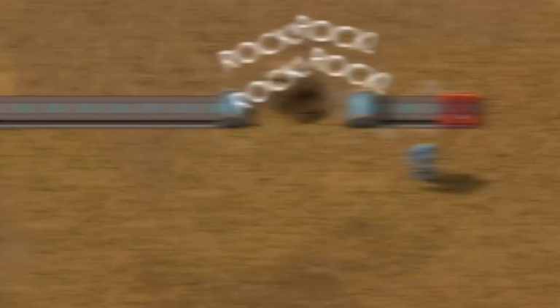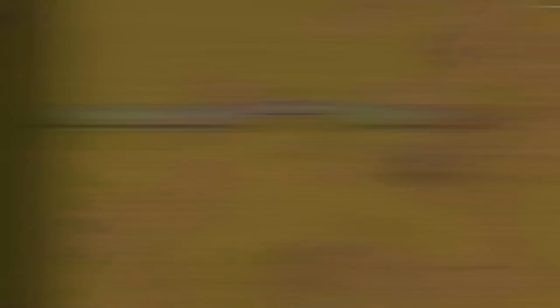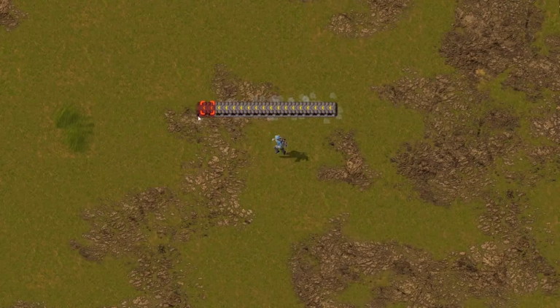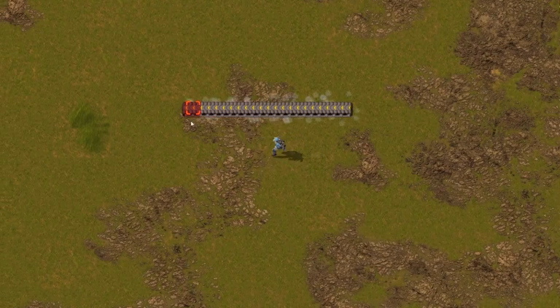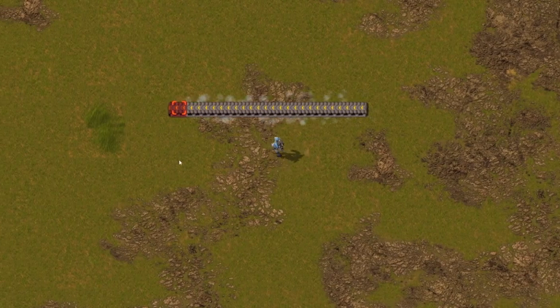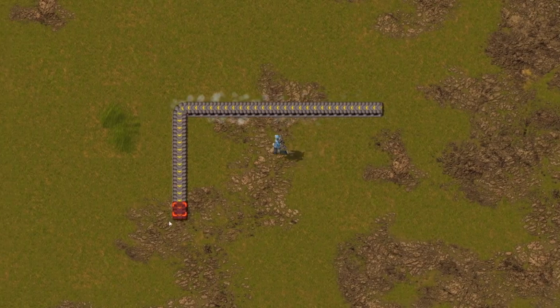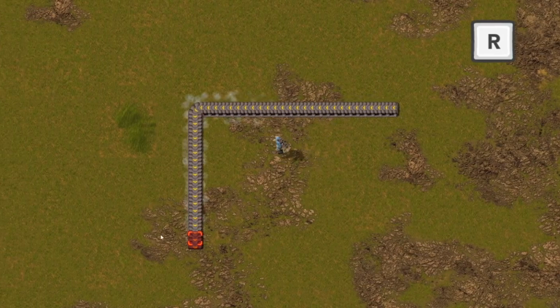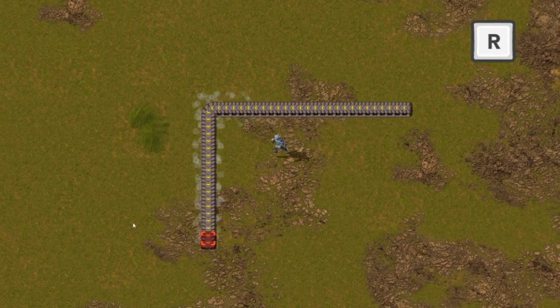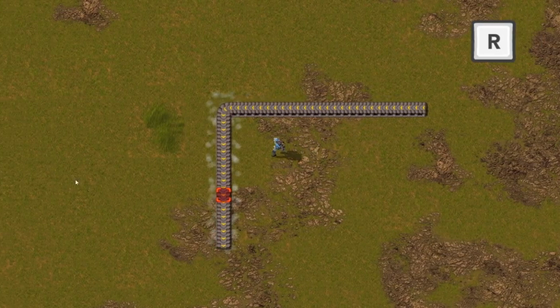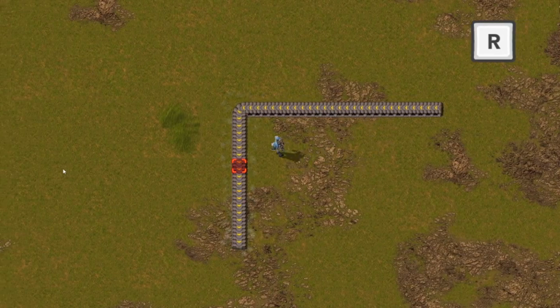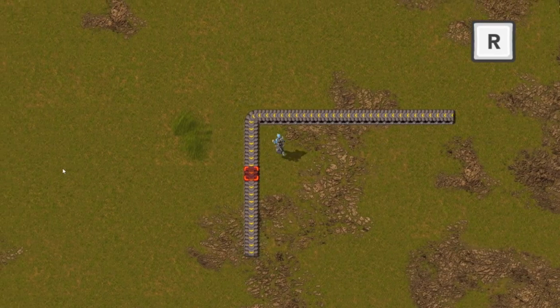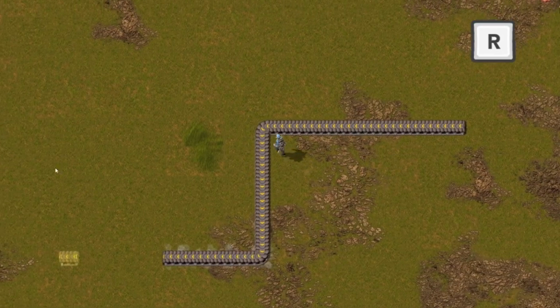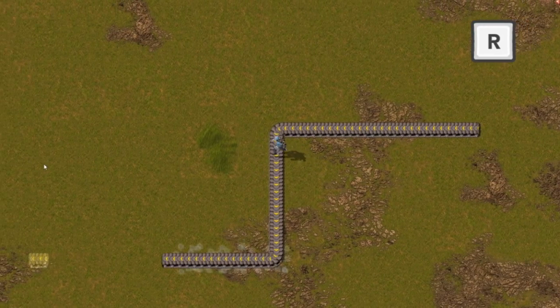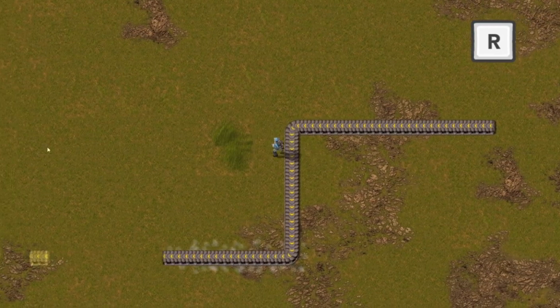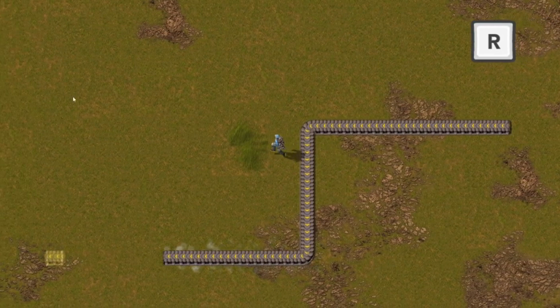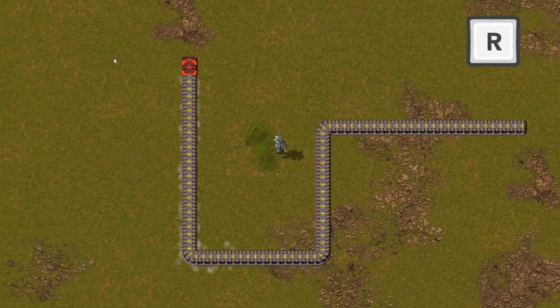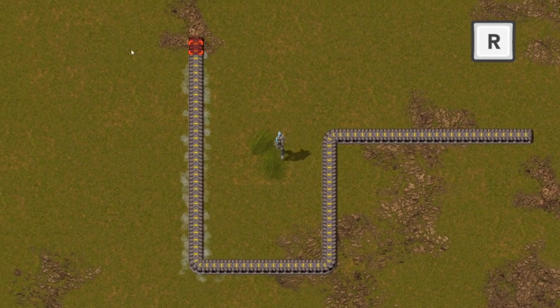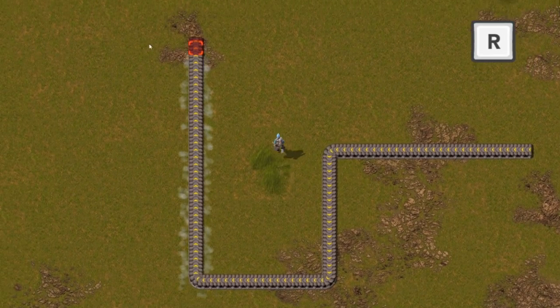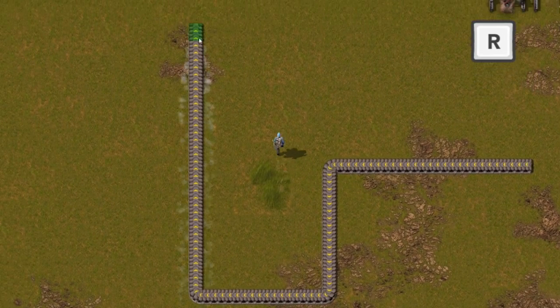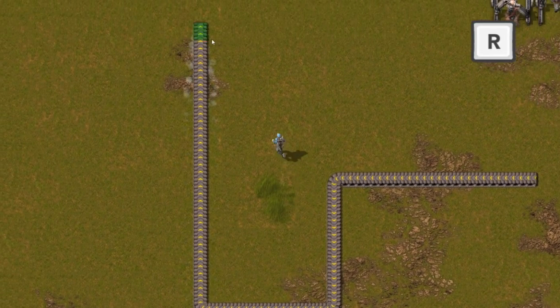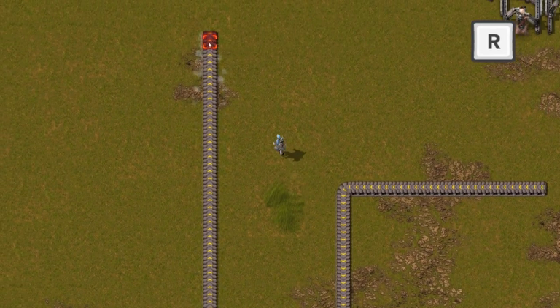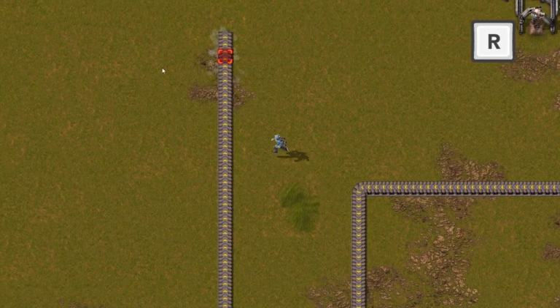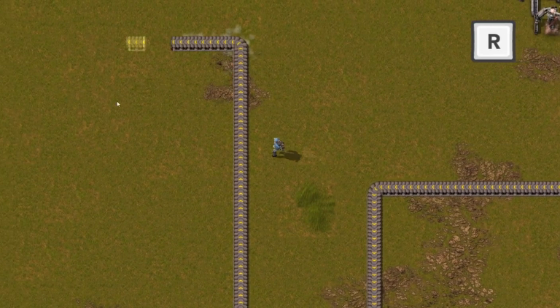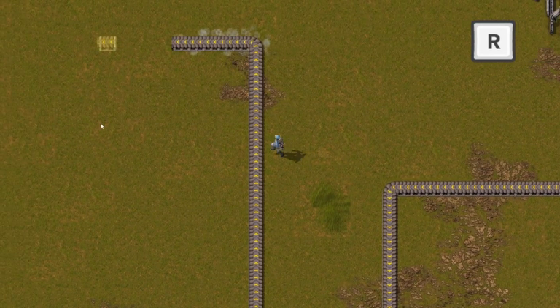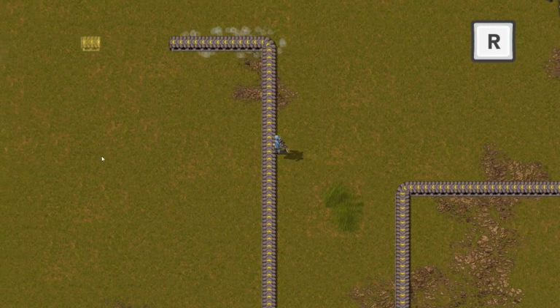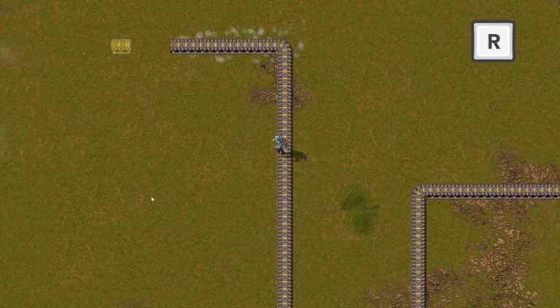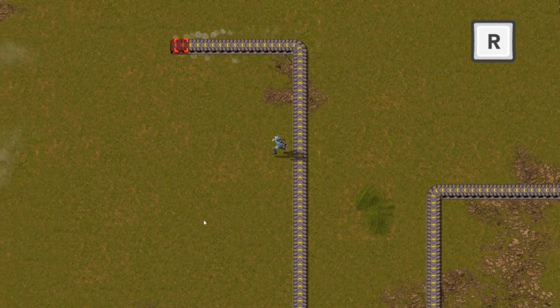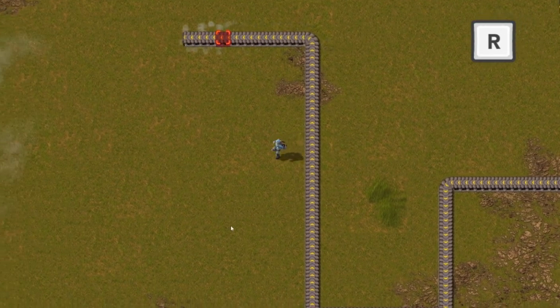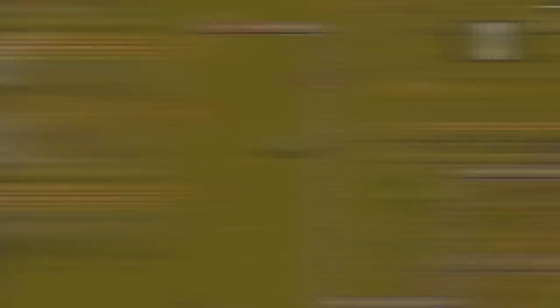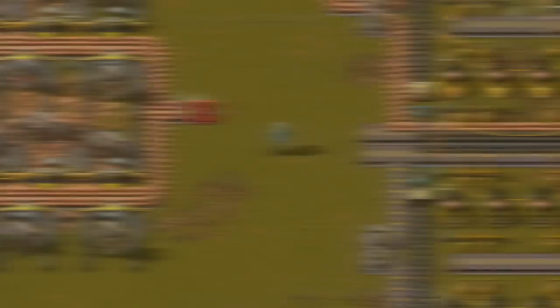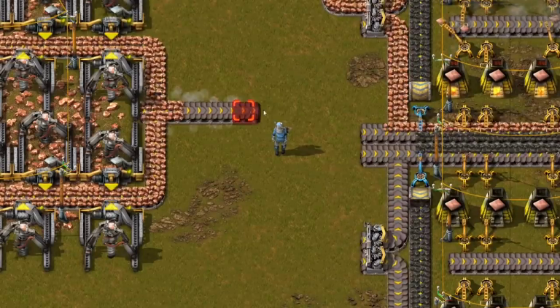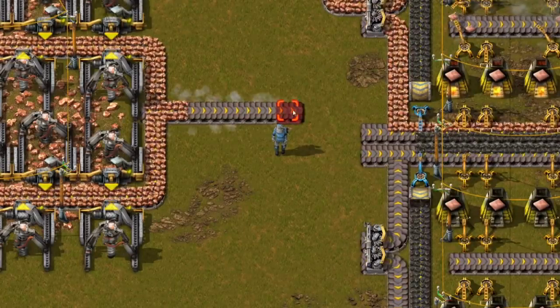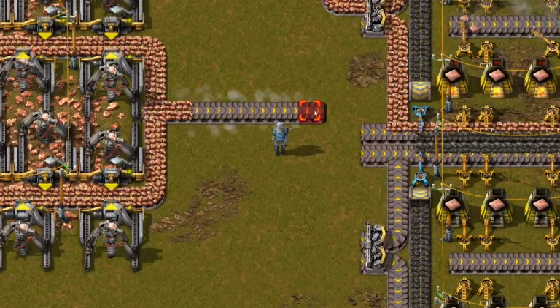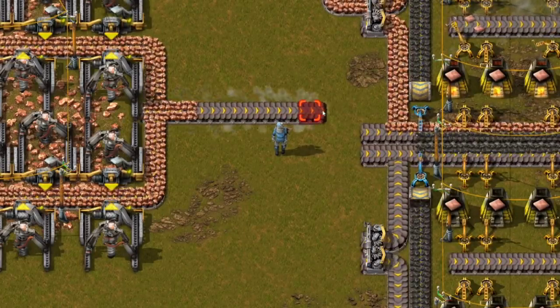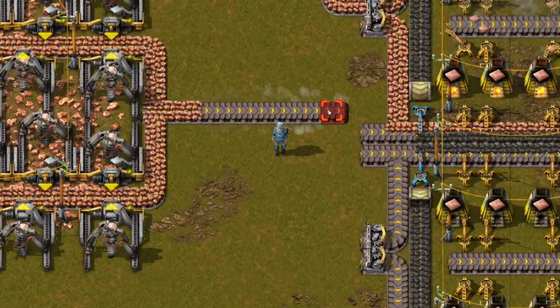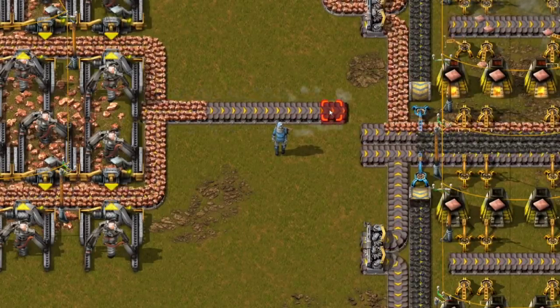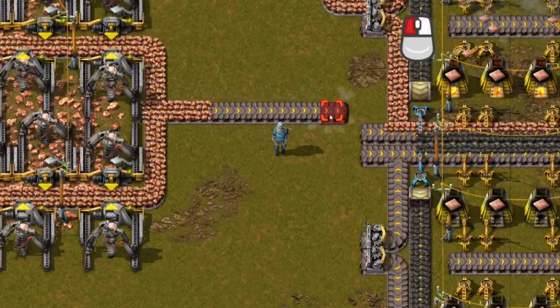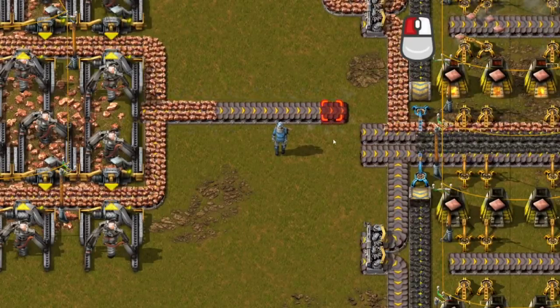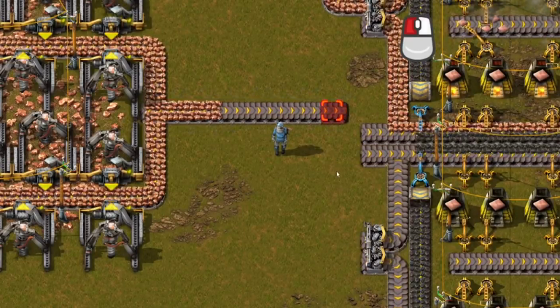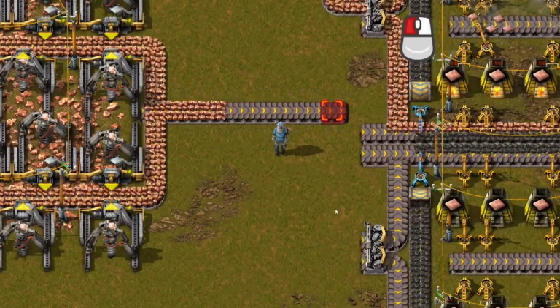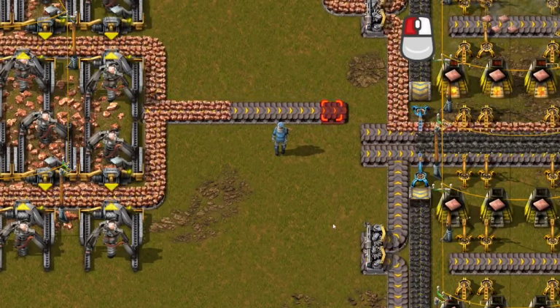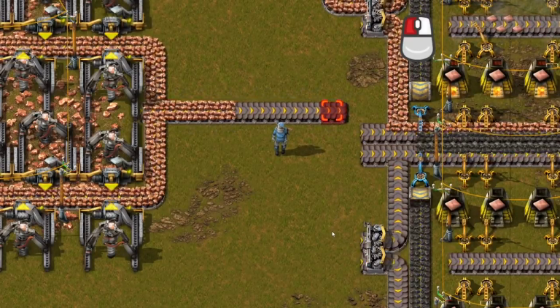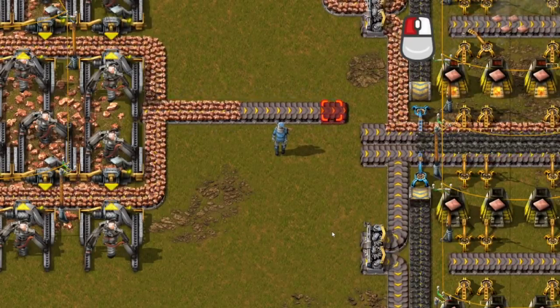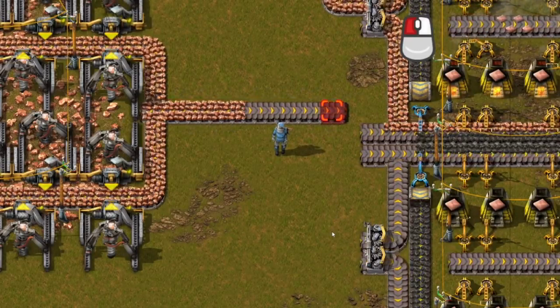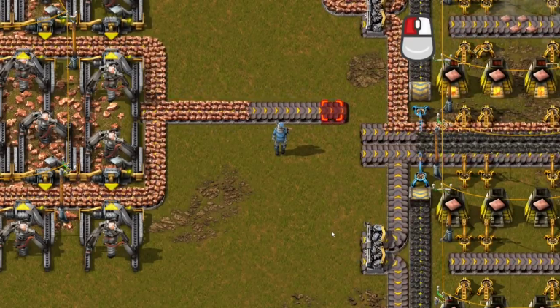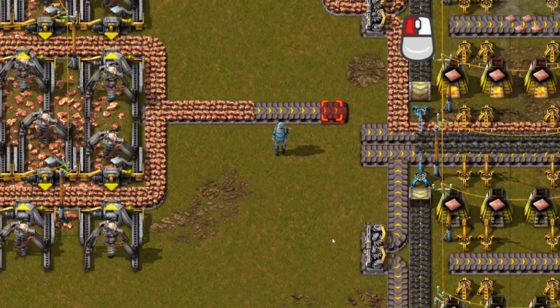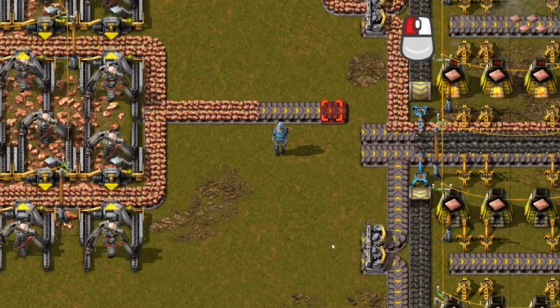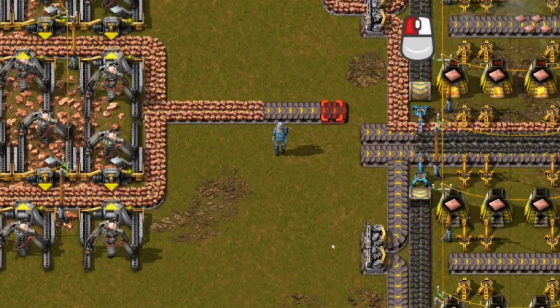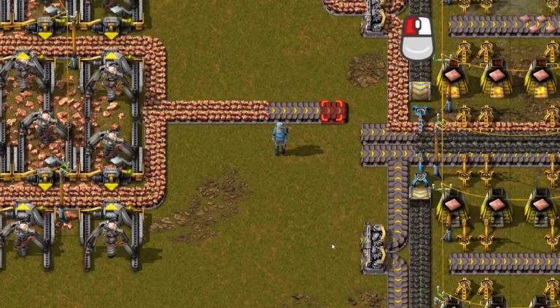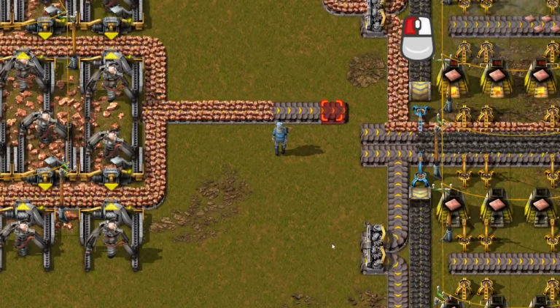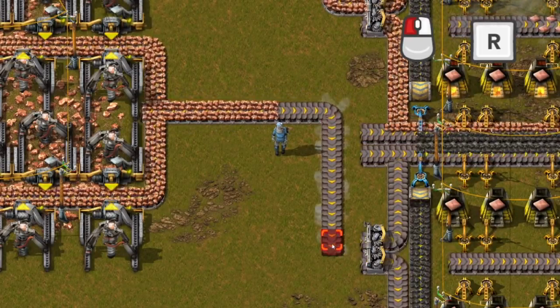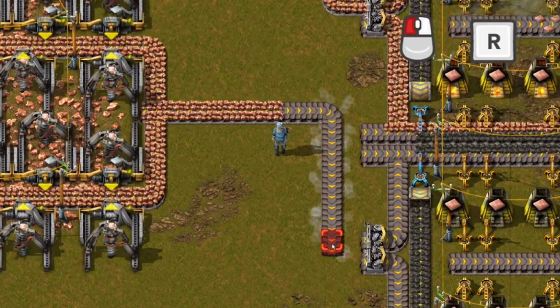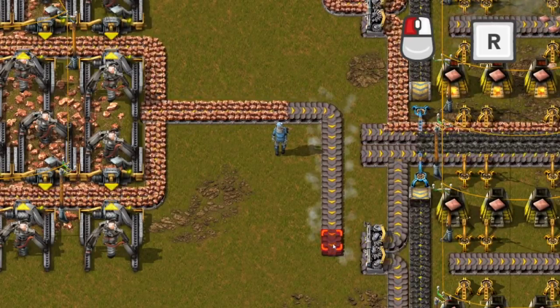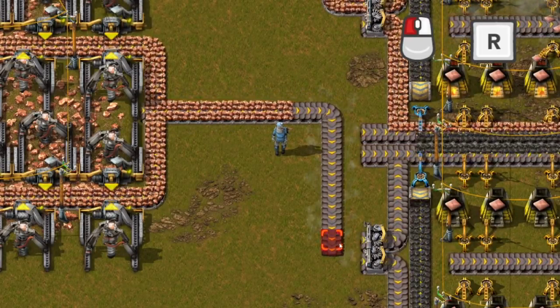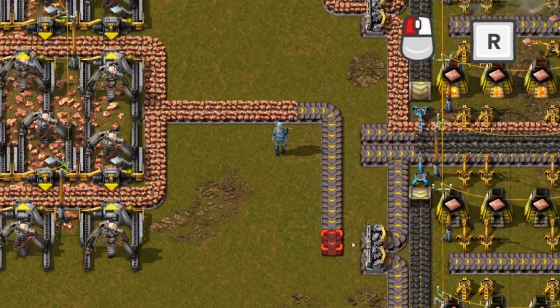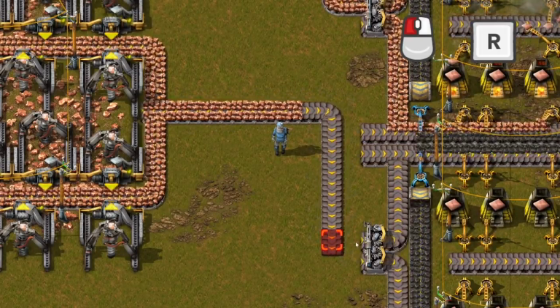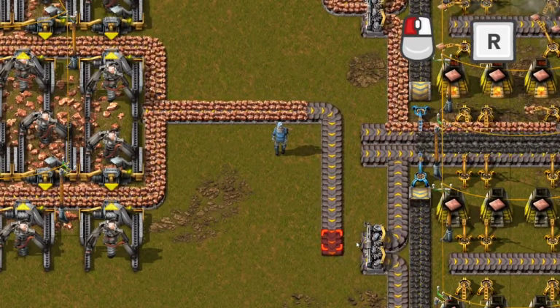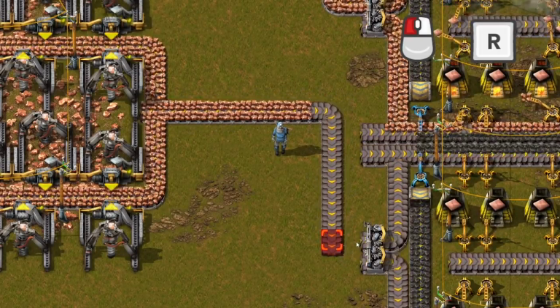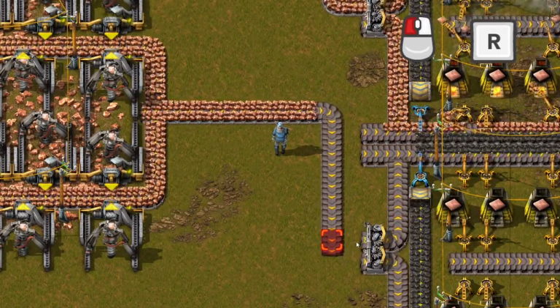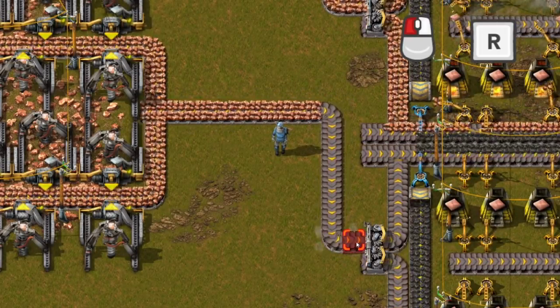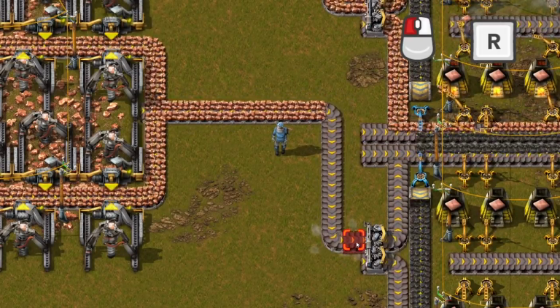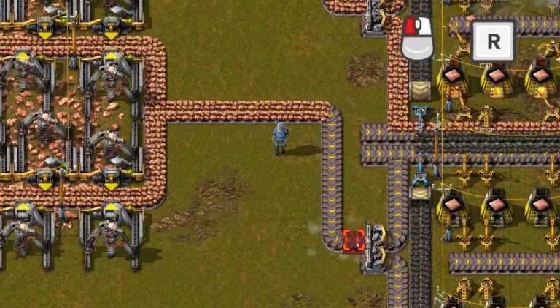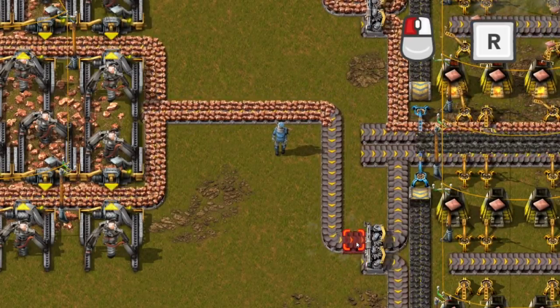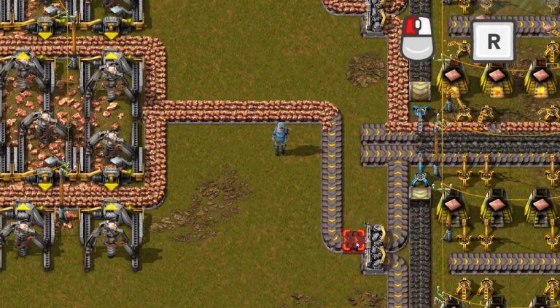Your favorite feature will be Smart Belt Rotation. Just hold your left mouse button and press R when you want to rotate the belt.